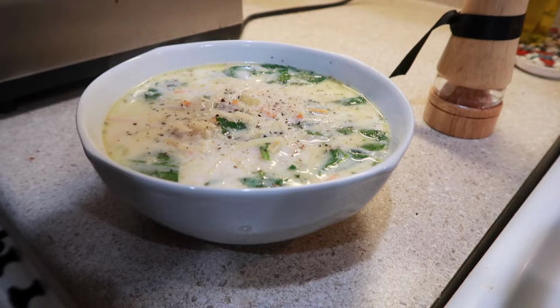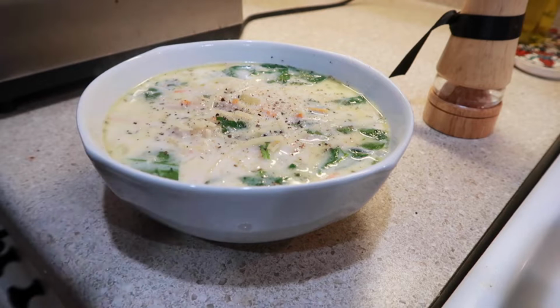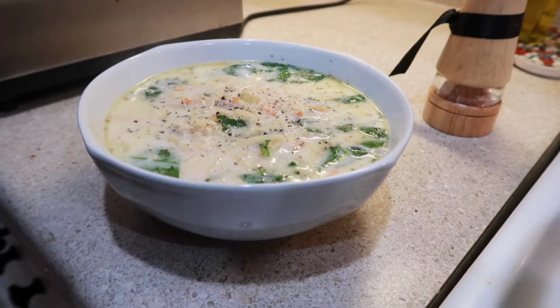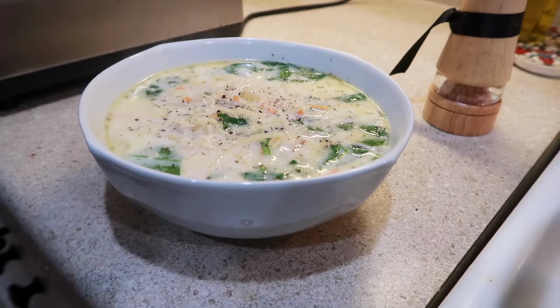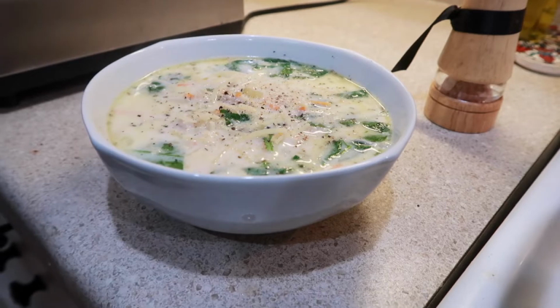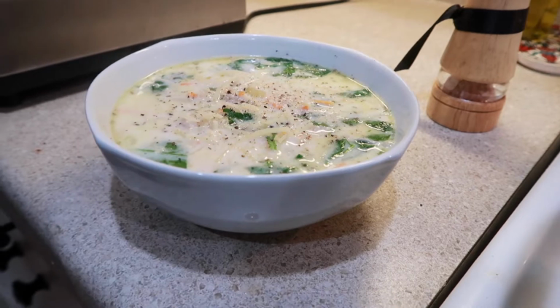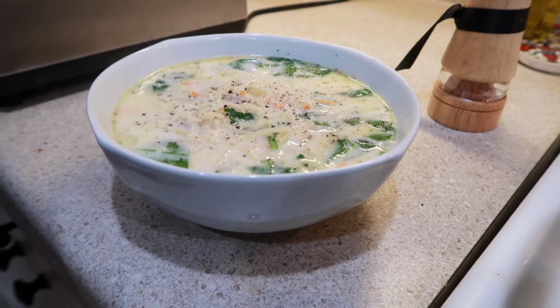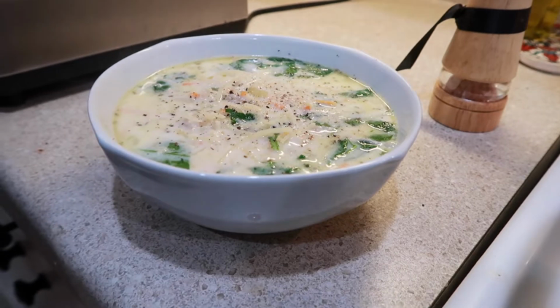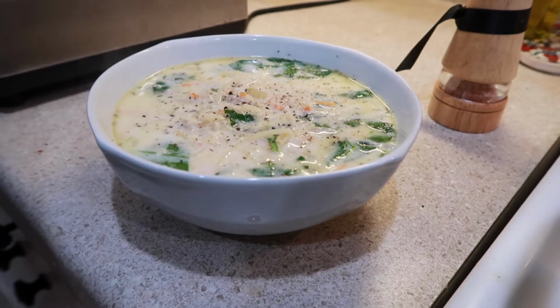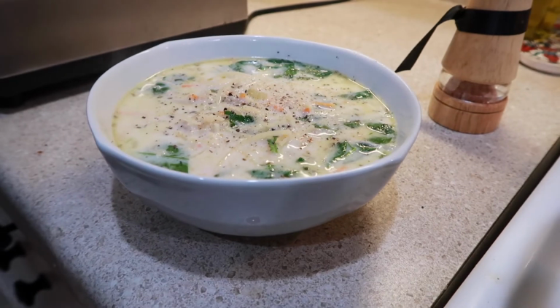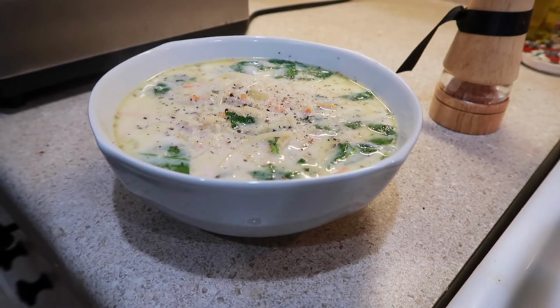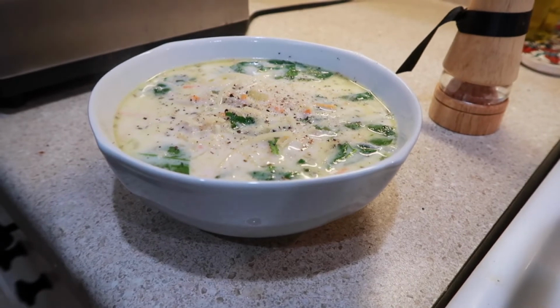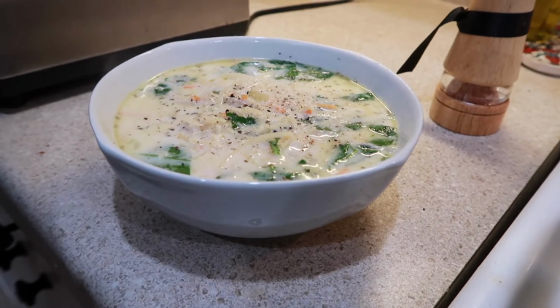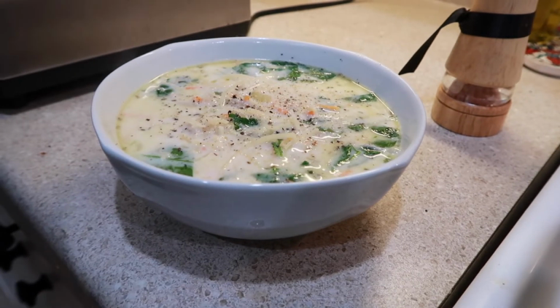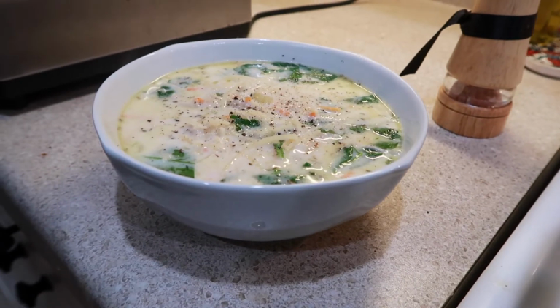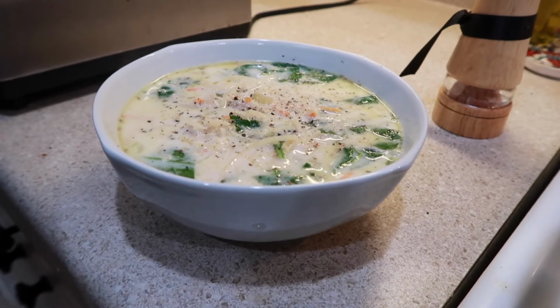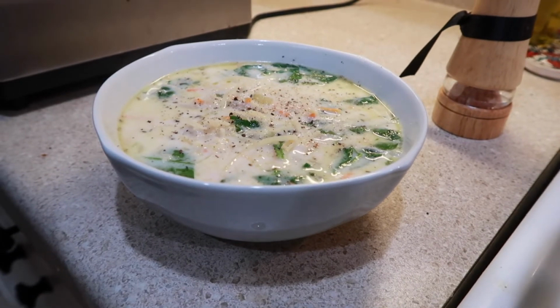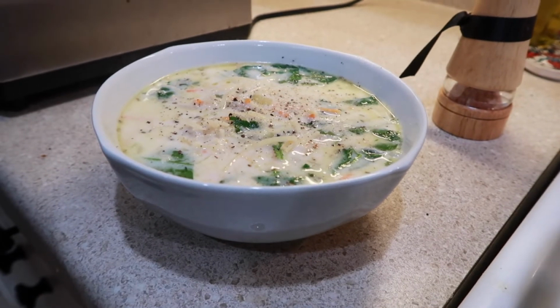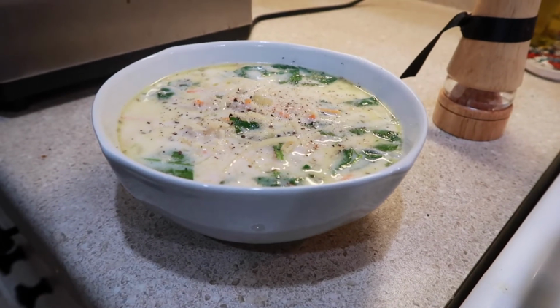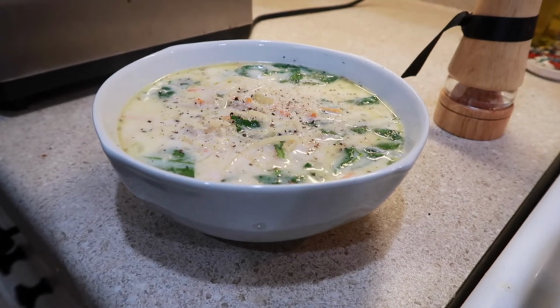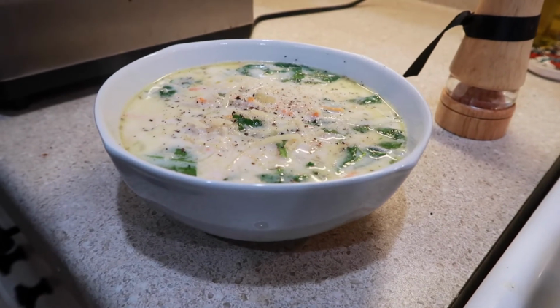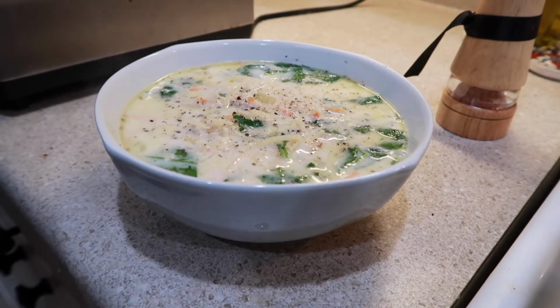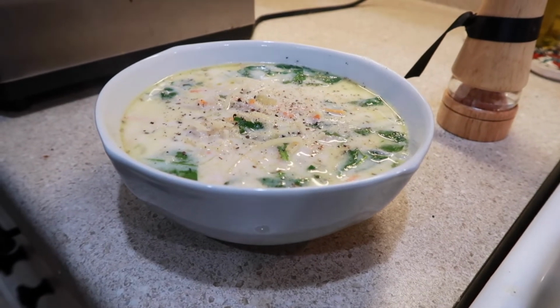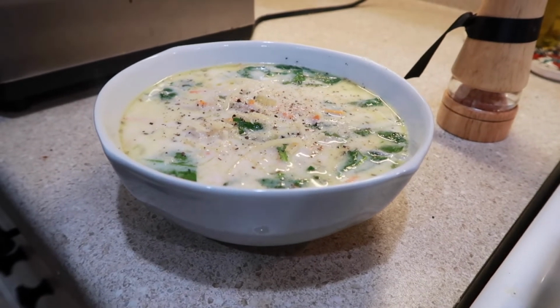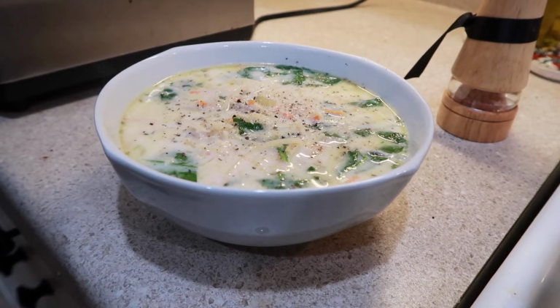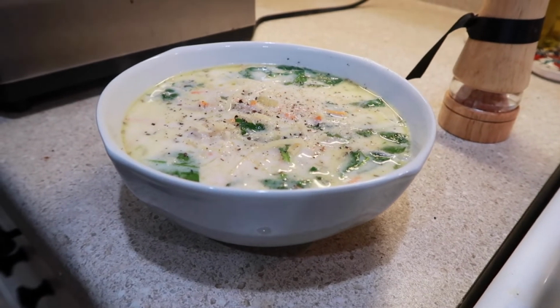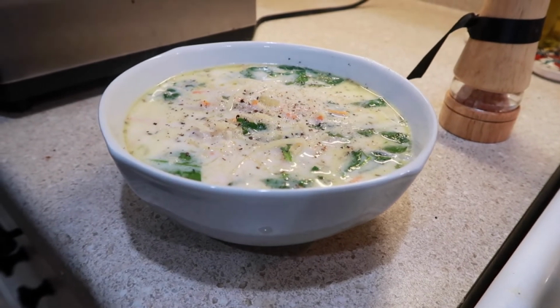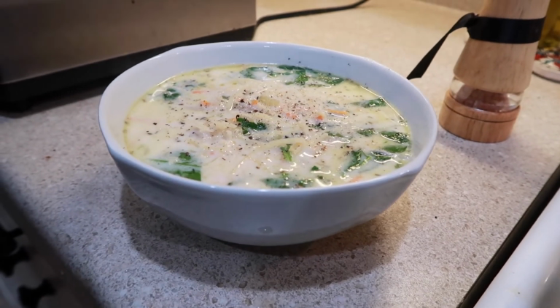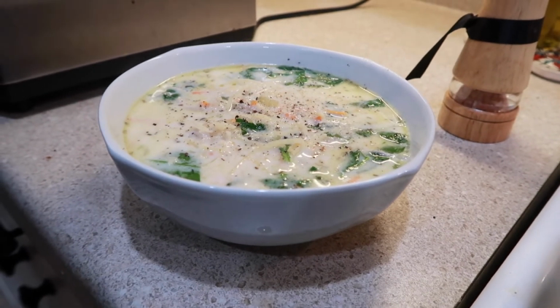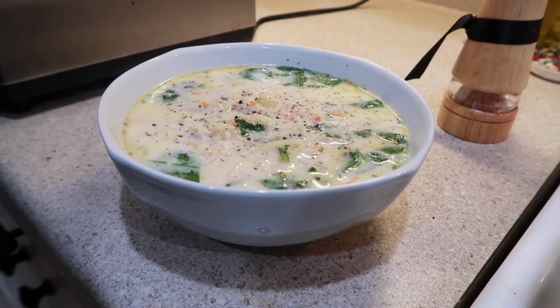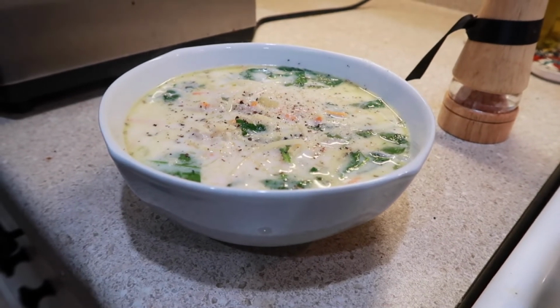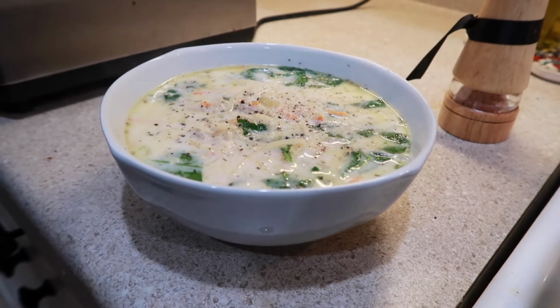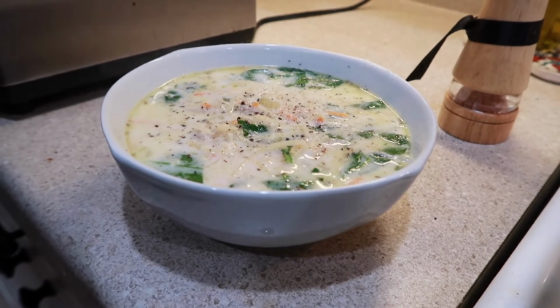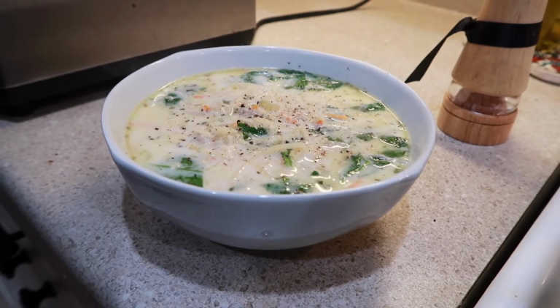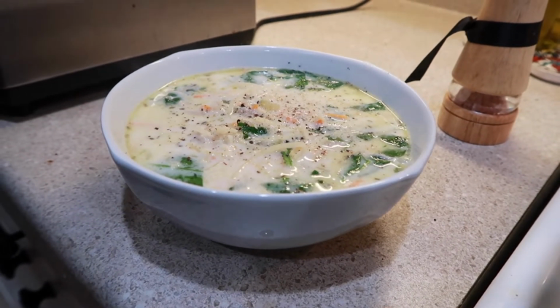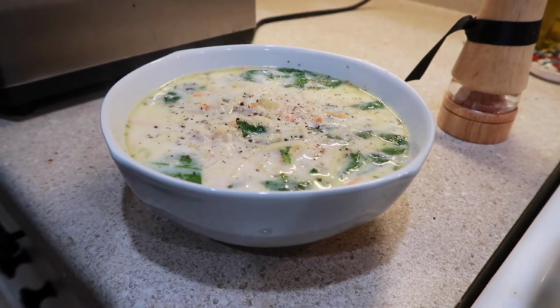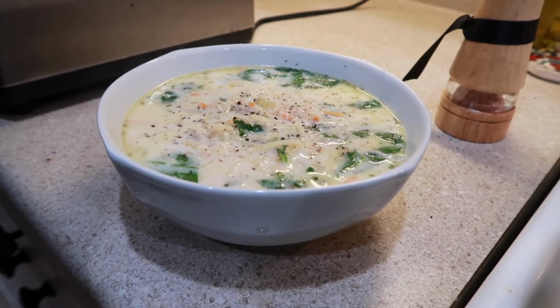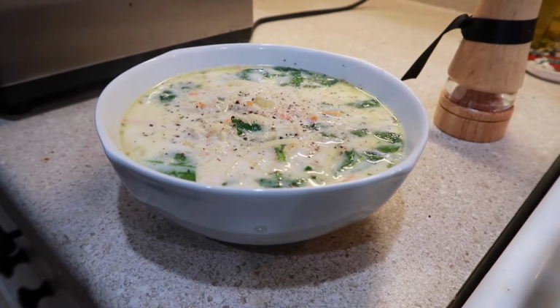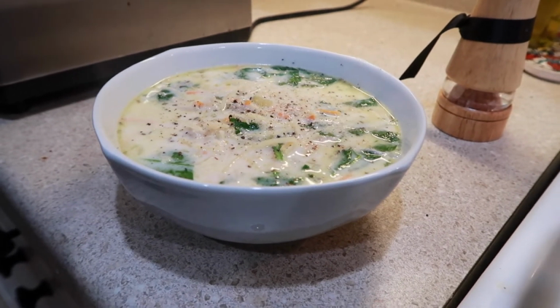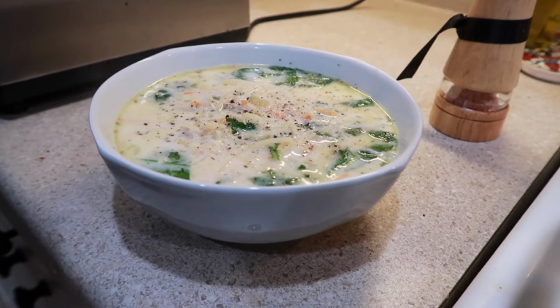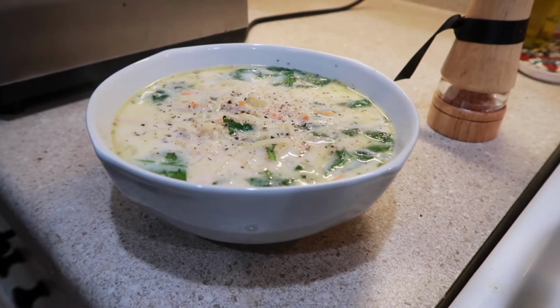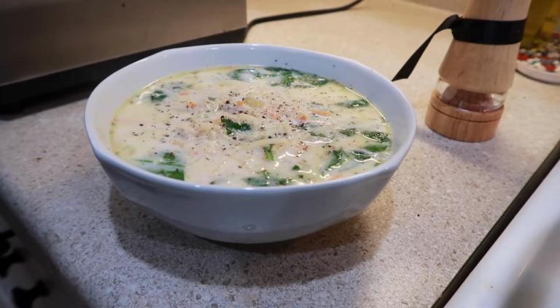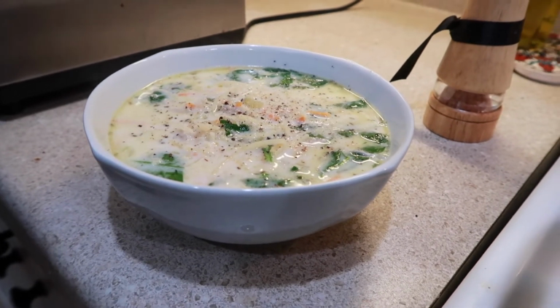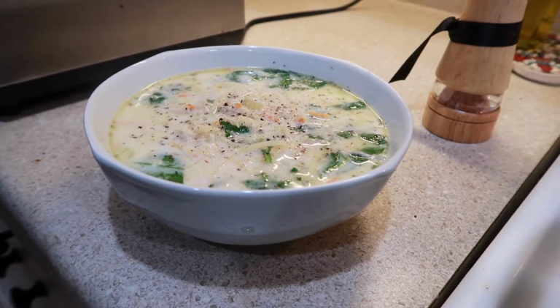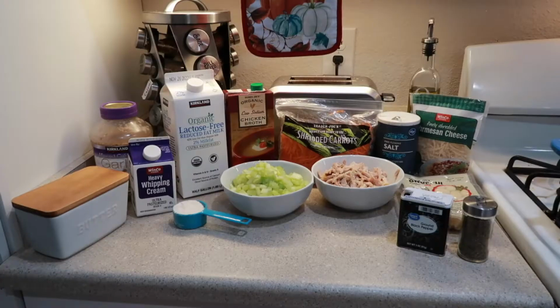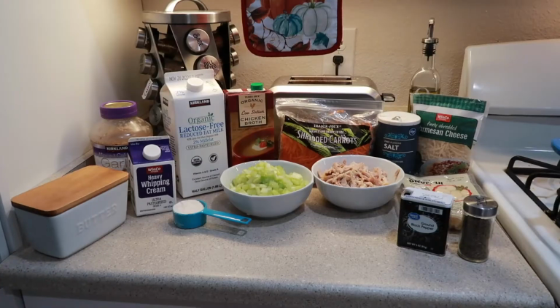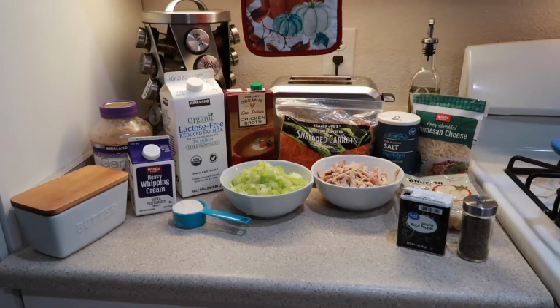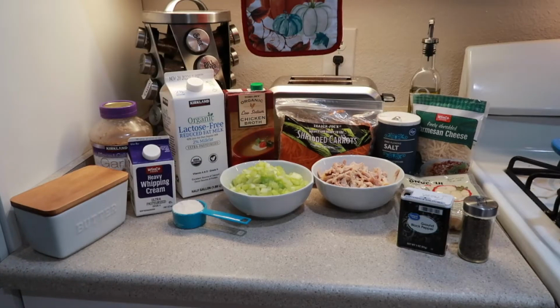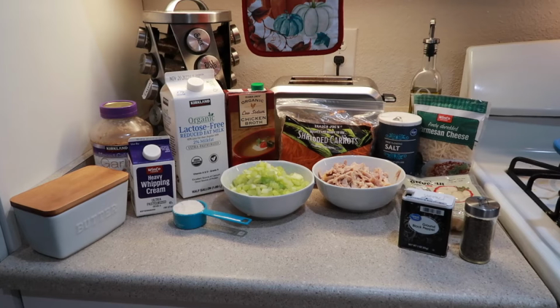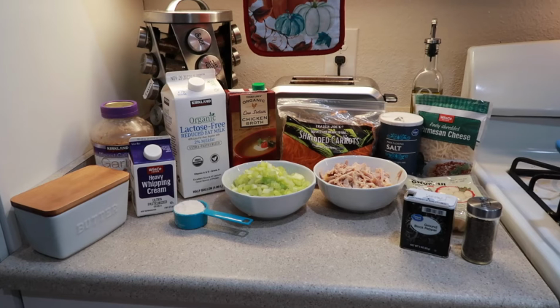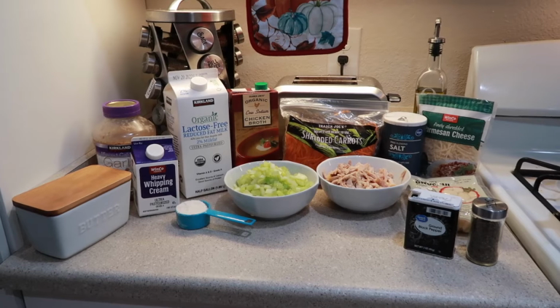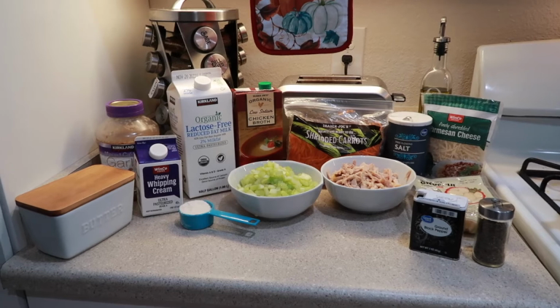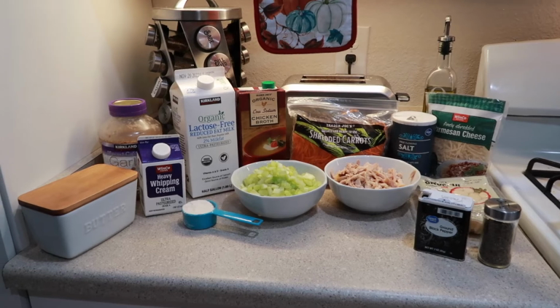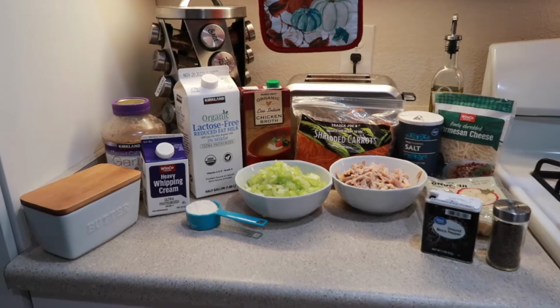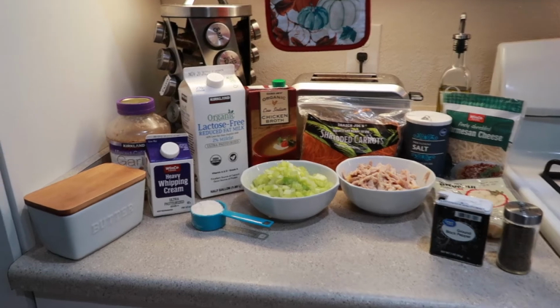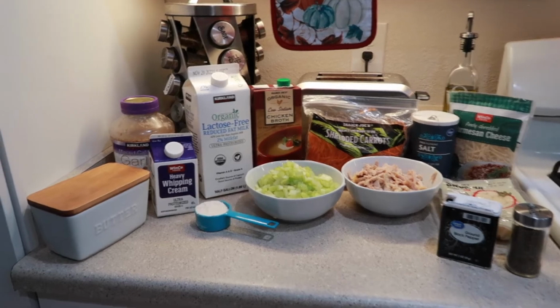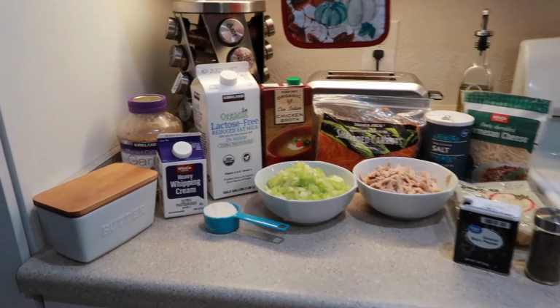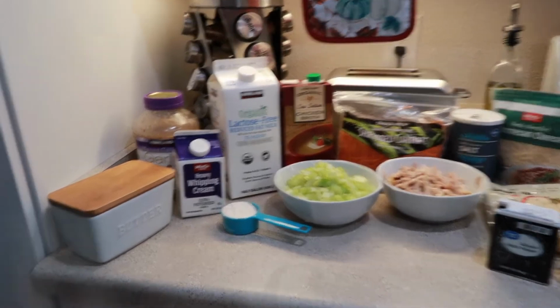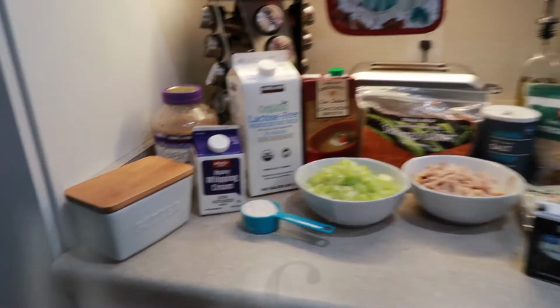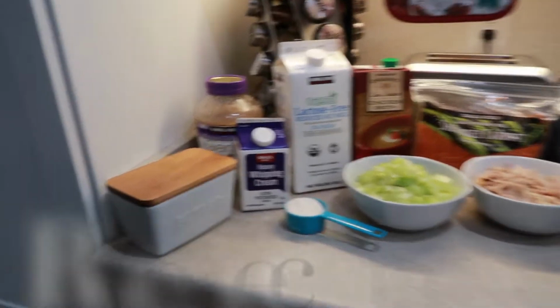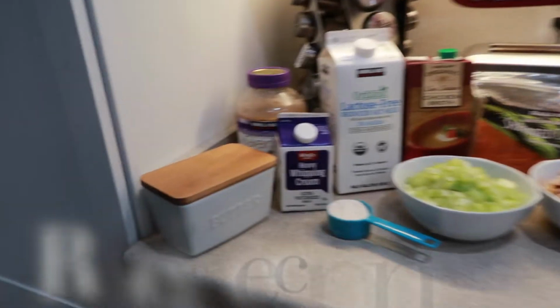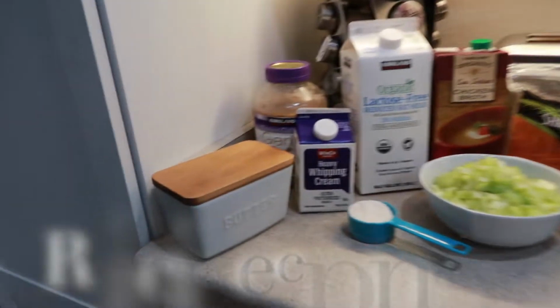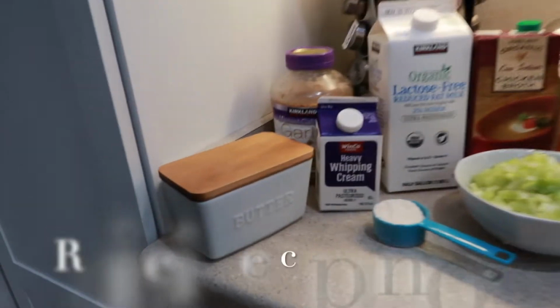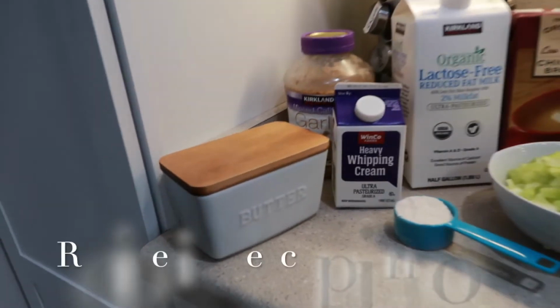You have your copycat Olive Garden creamy delicious chicken gnocchi soup. We're gonna go over all the ingredients you're gonna need.